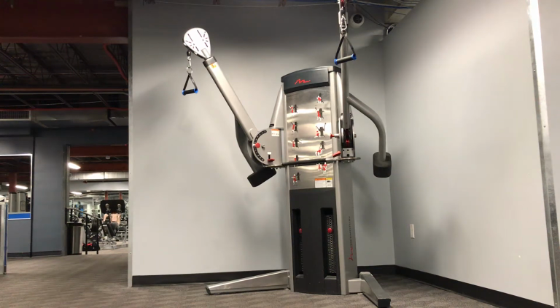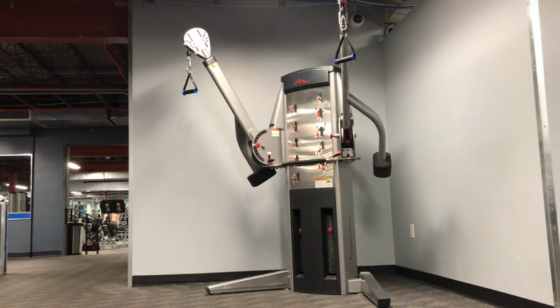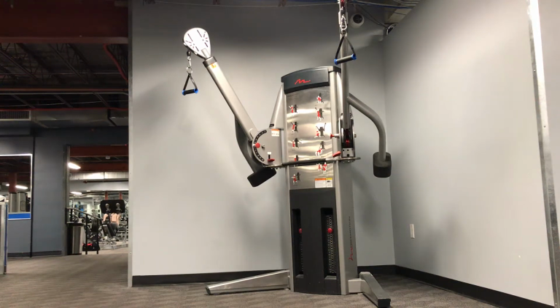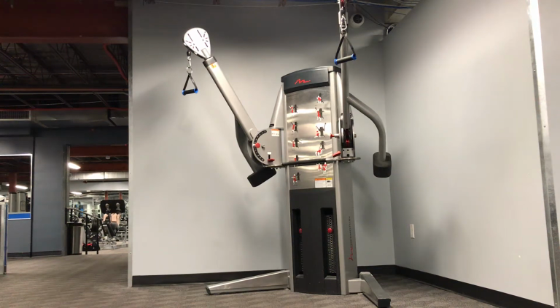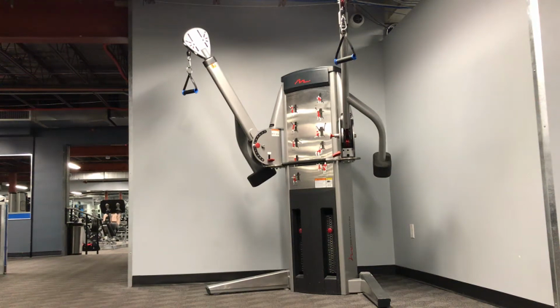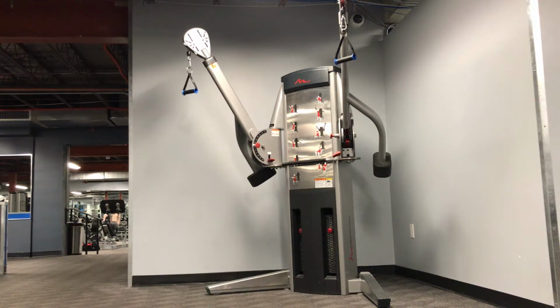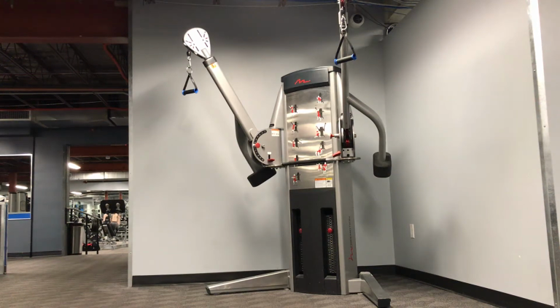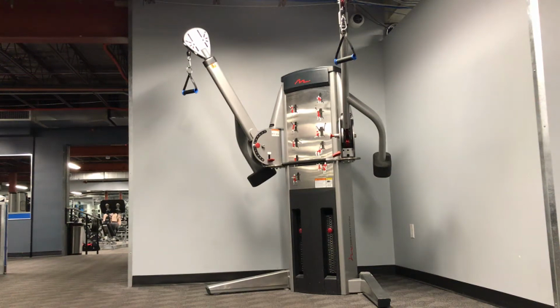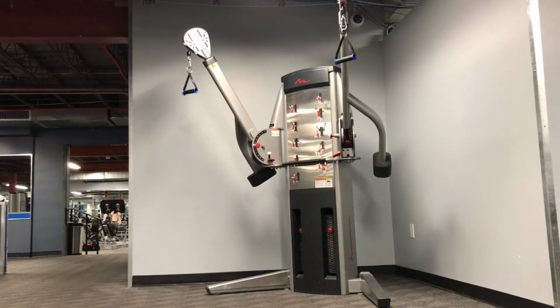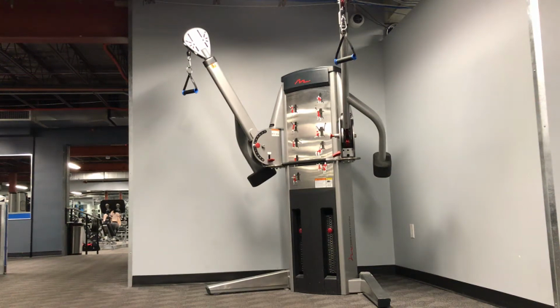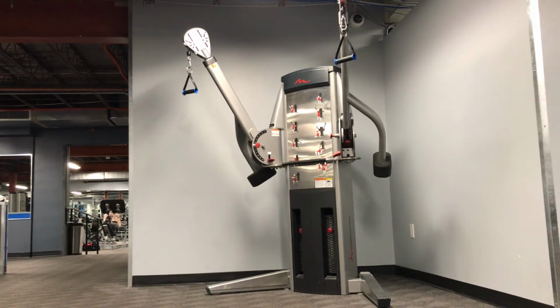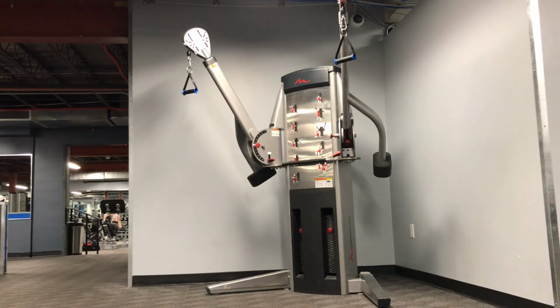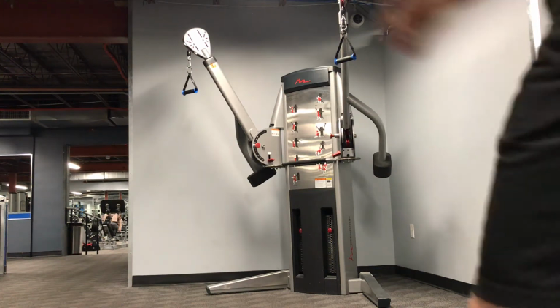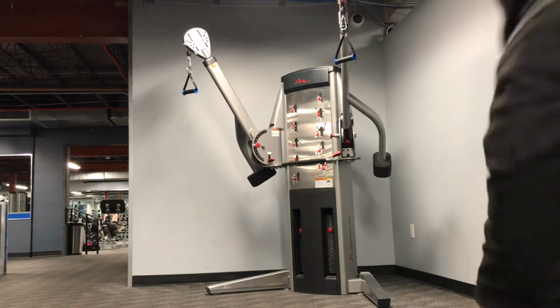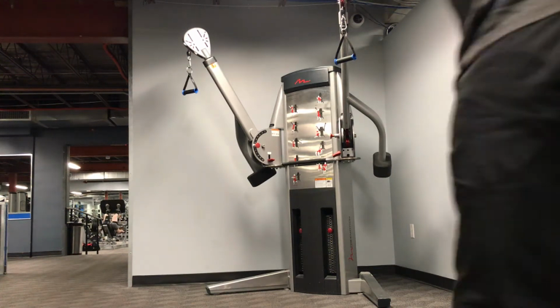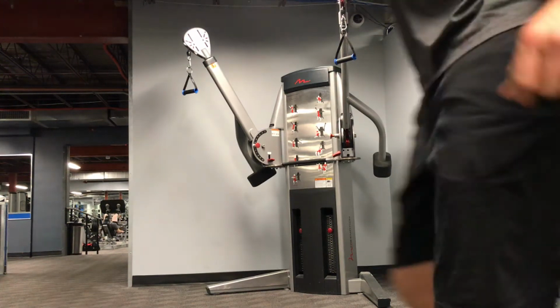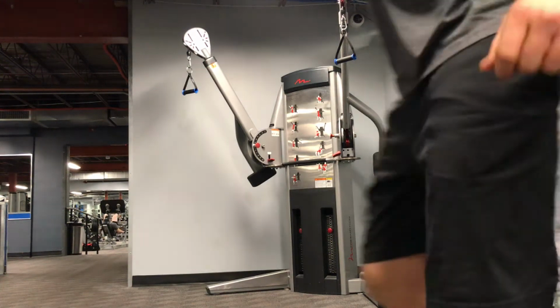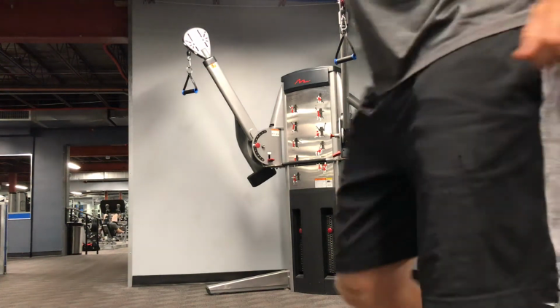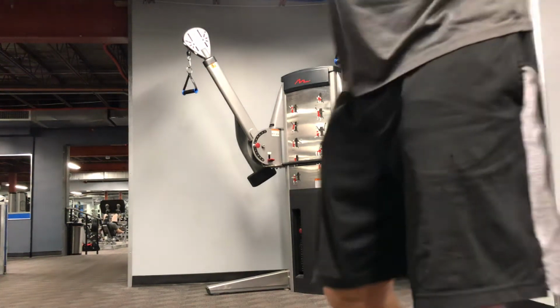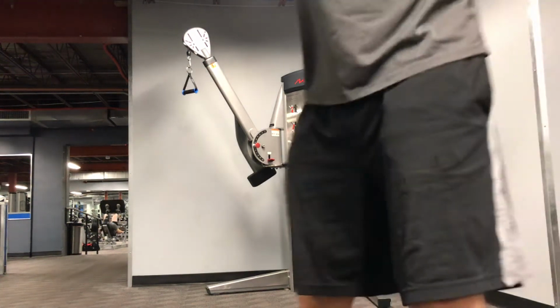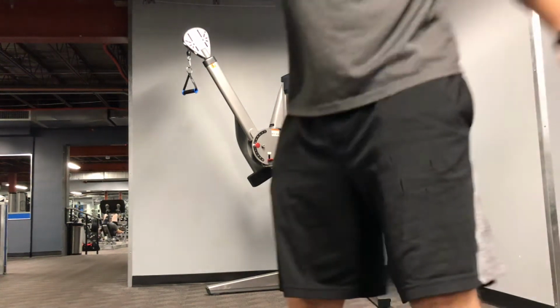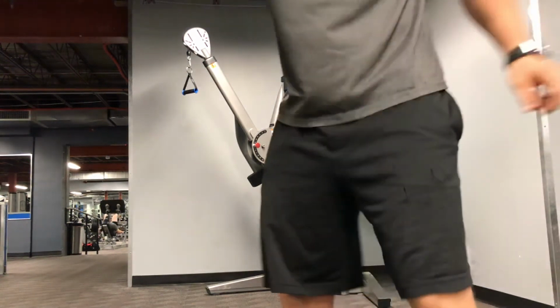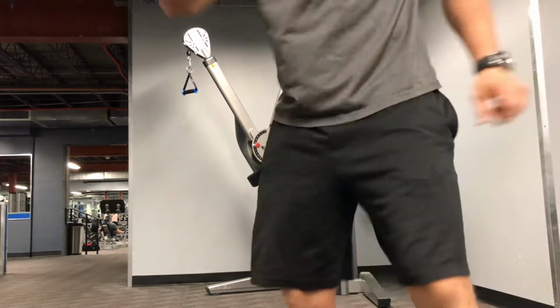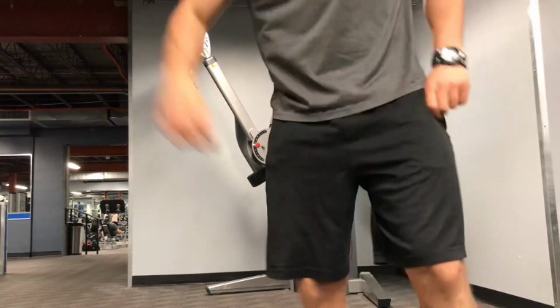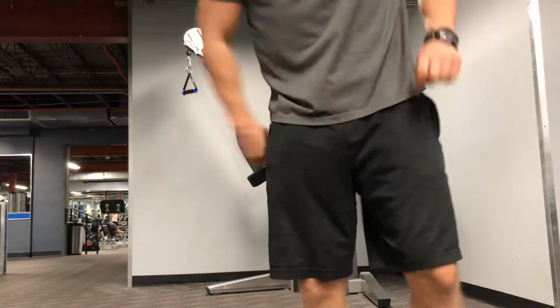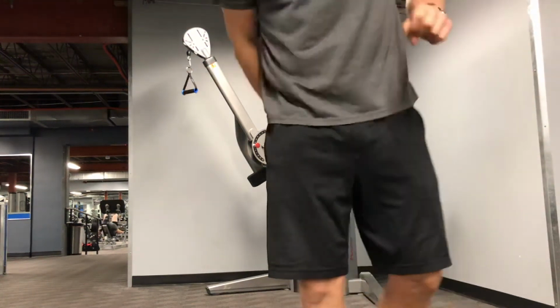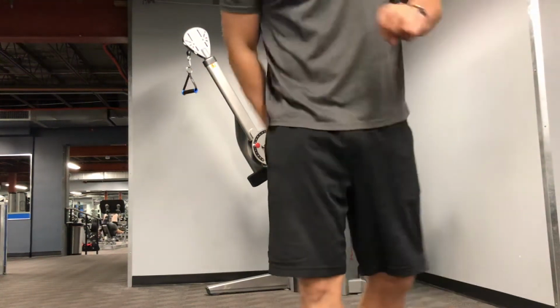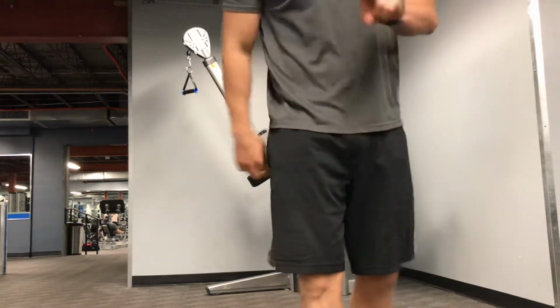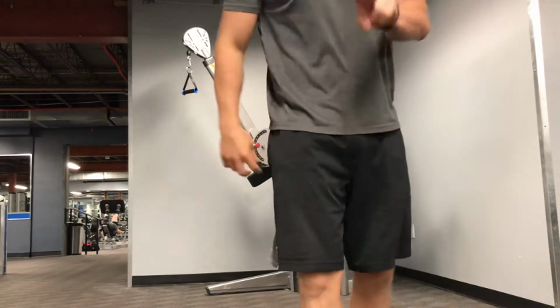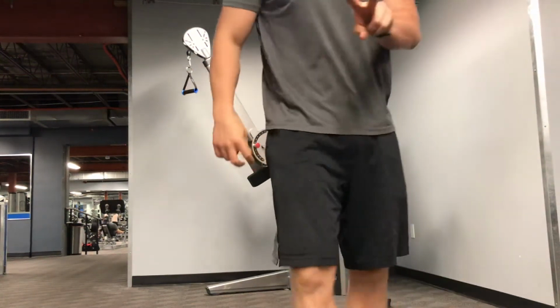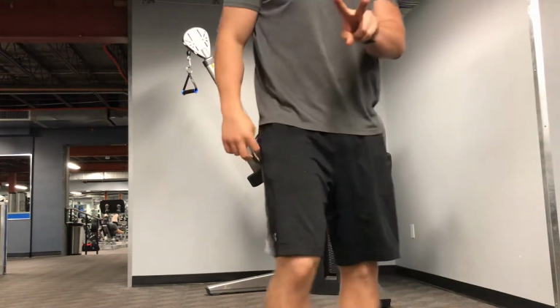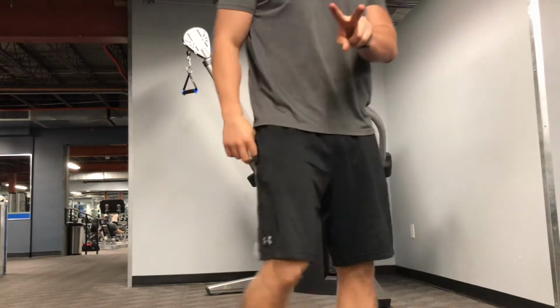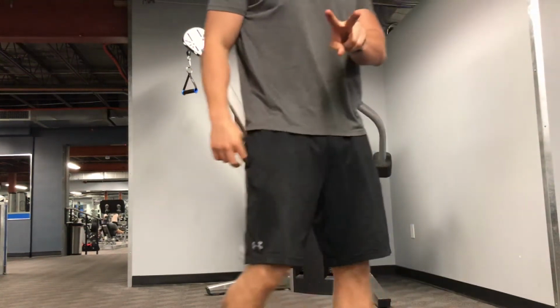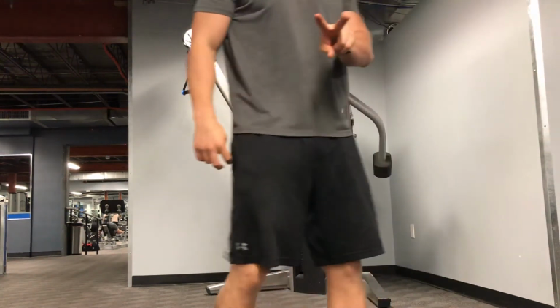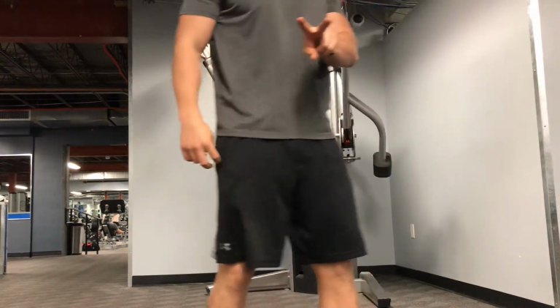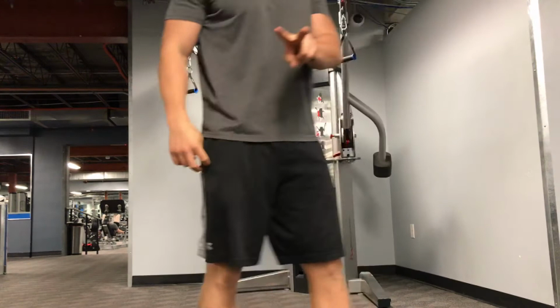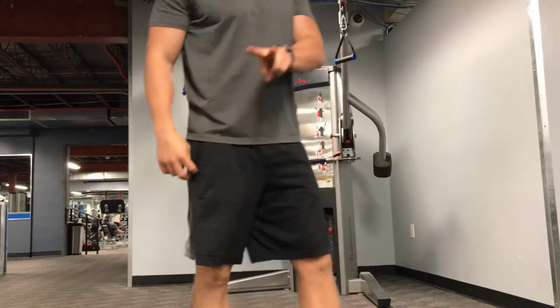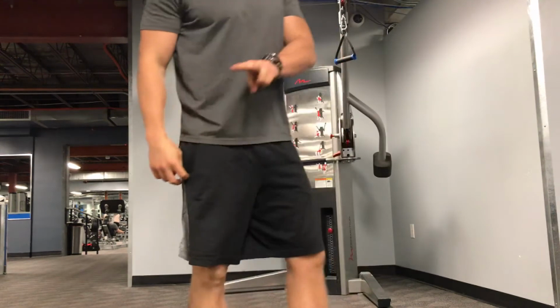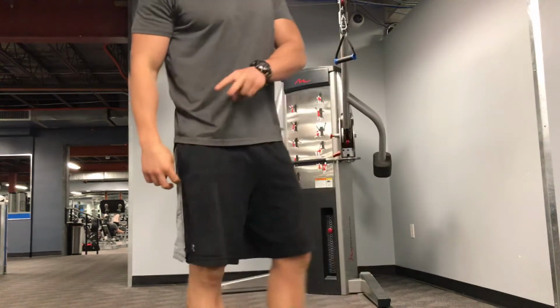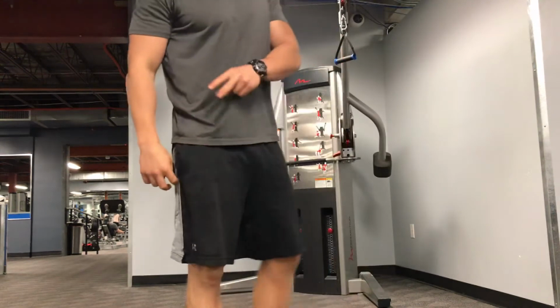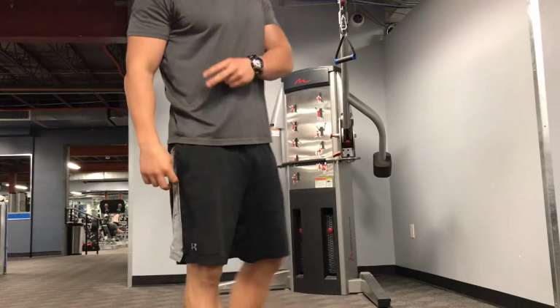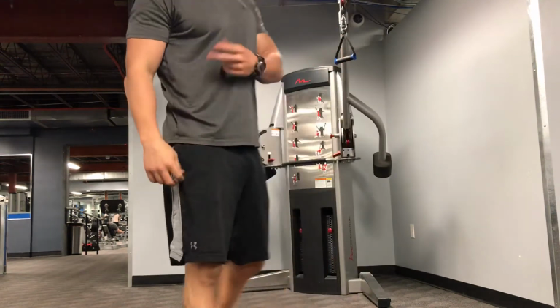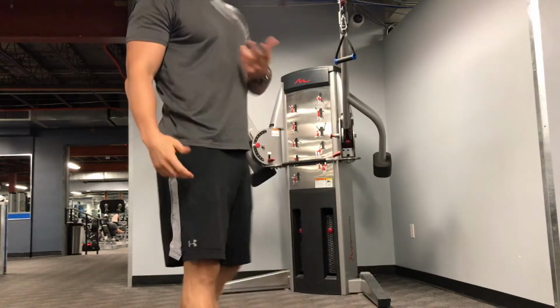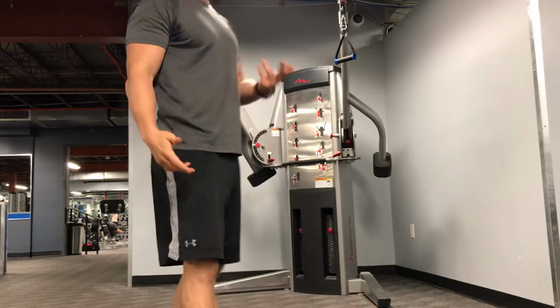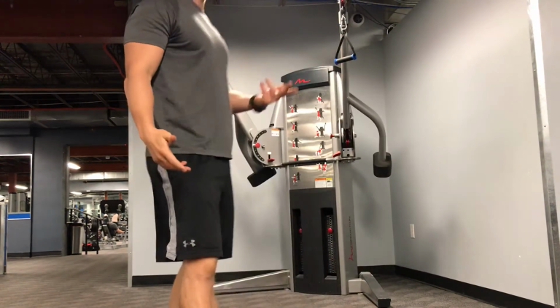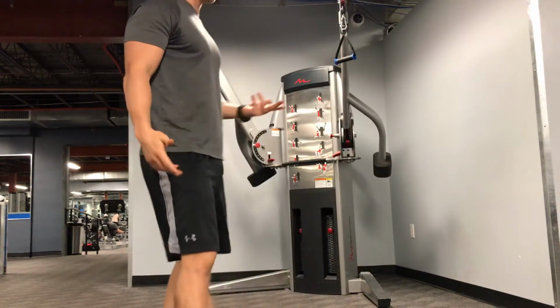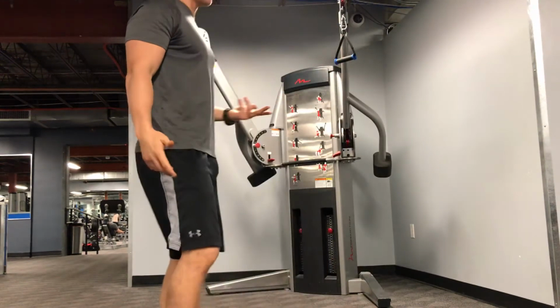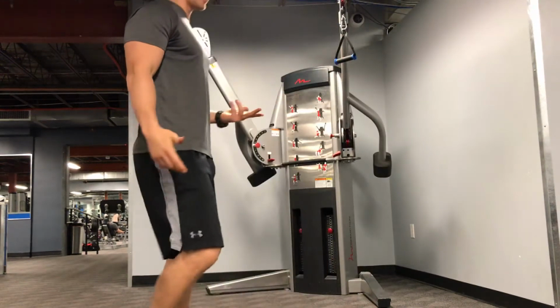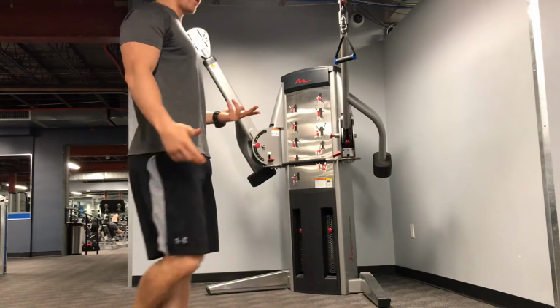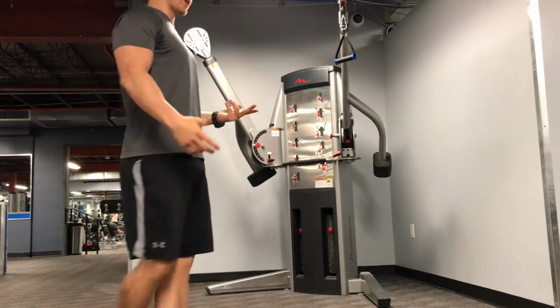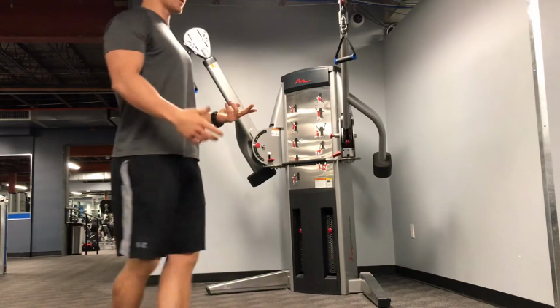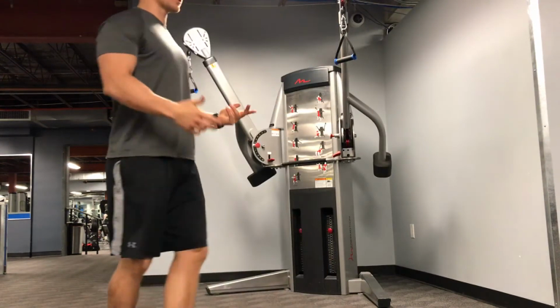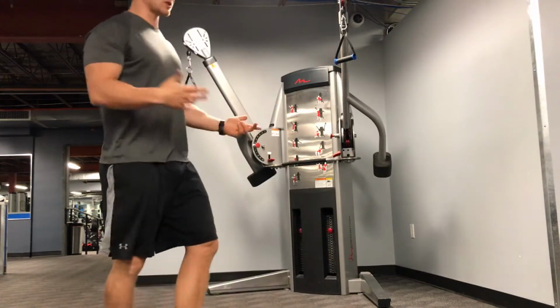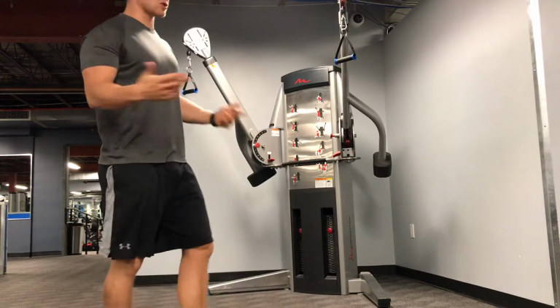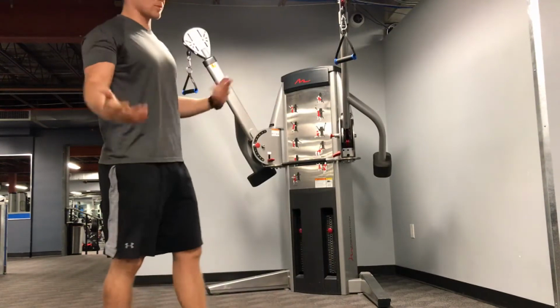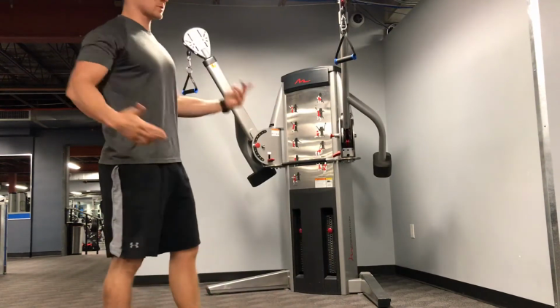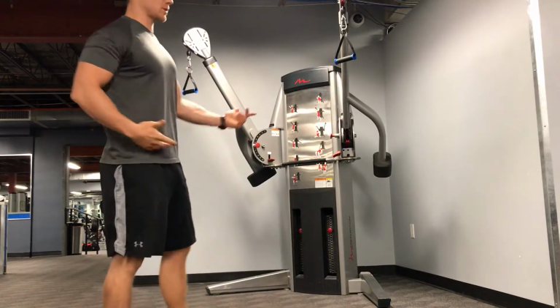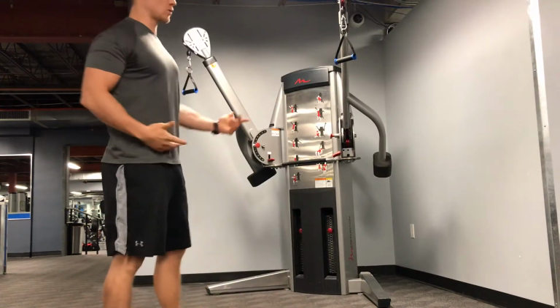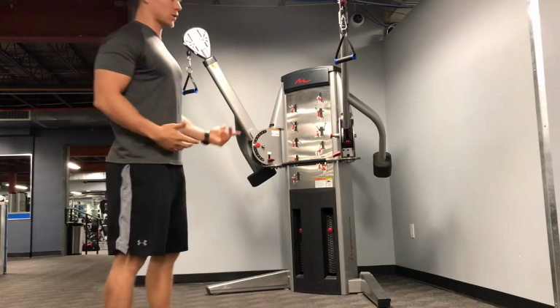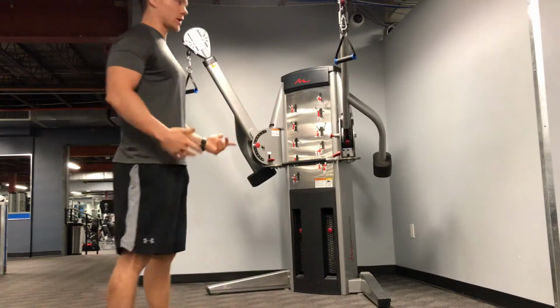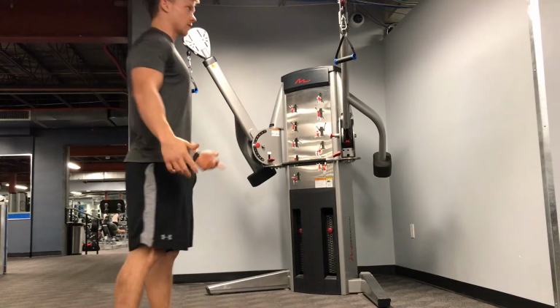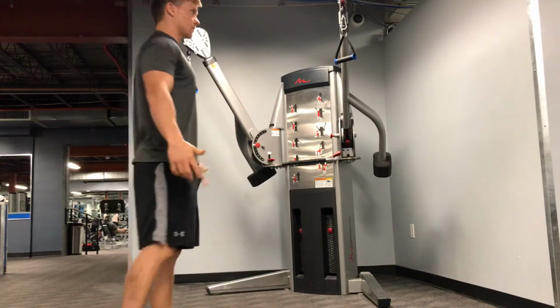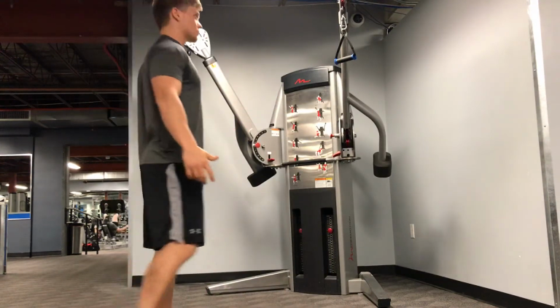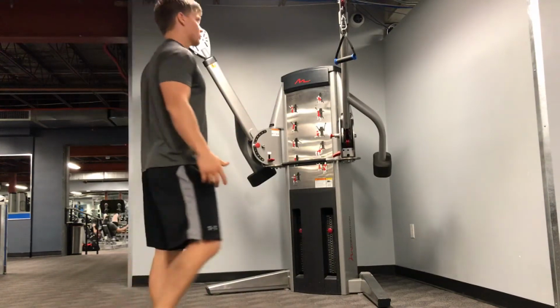Two cable lat pulldown. As the name implies, we're going to use two cables and we're going to do a lat pulldown. Each arm is going to be working individually.